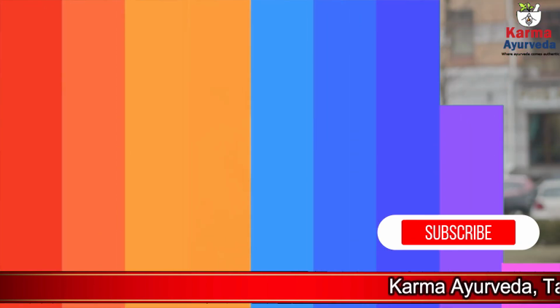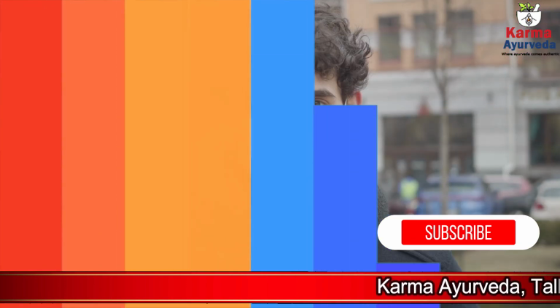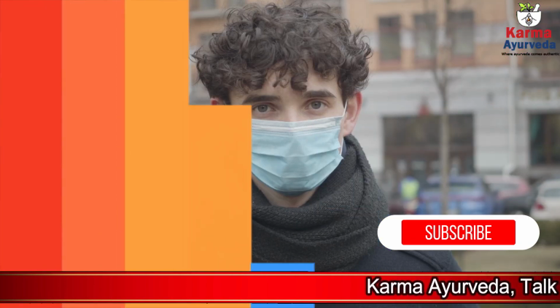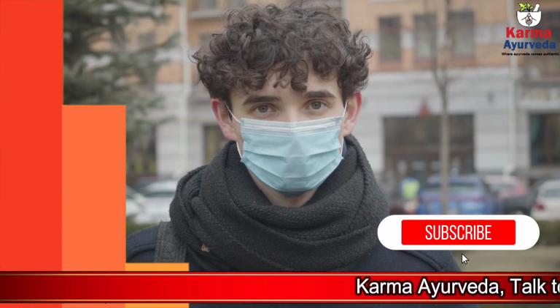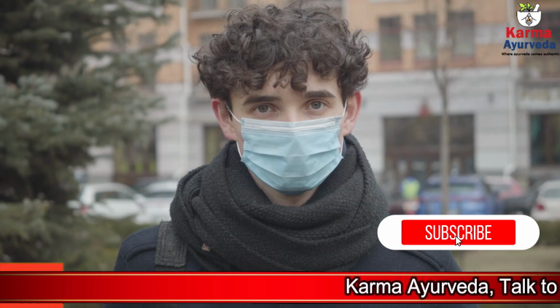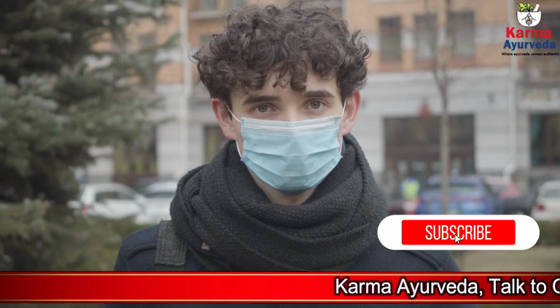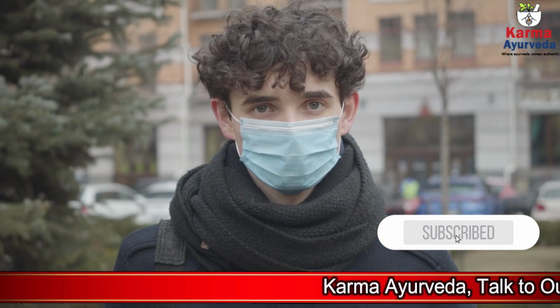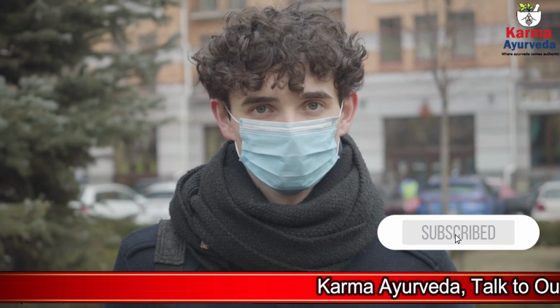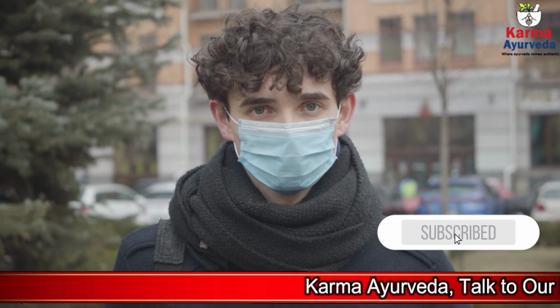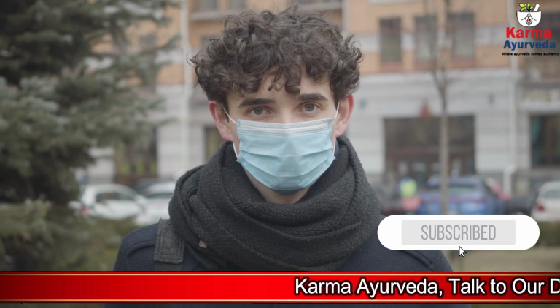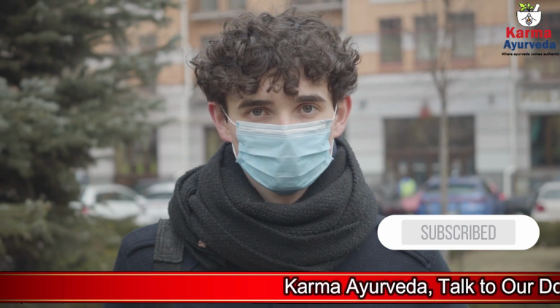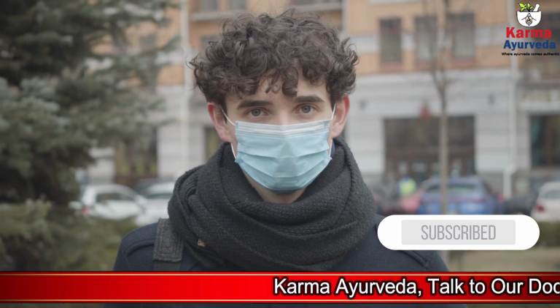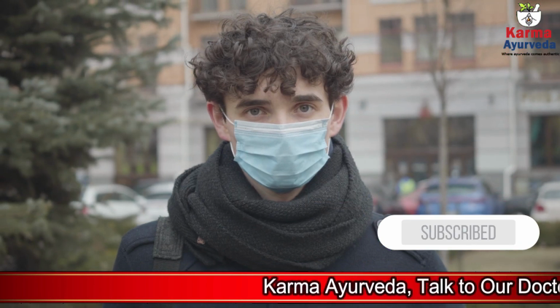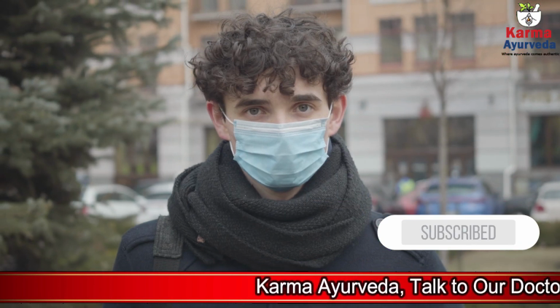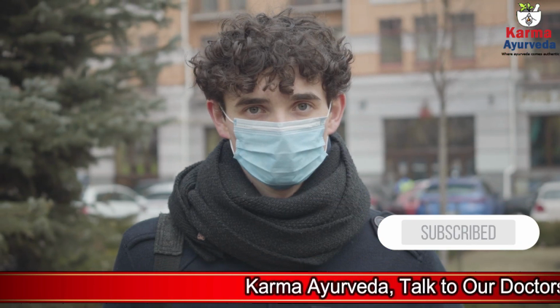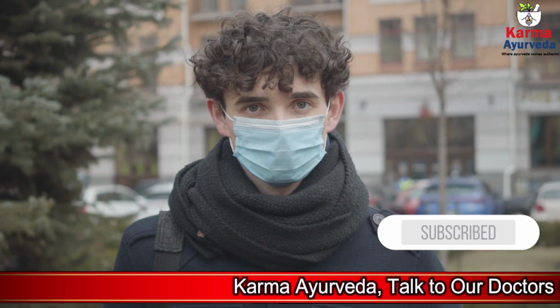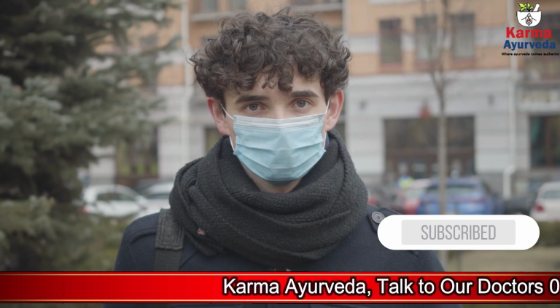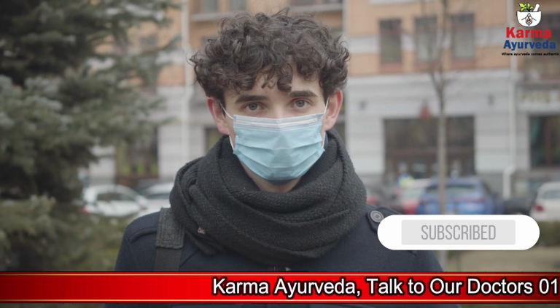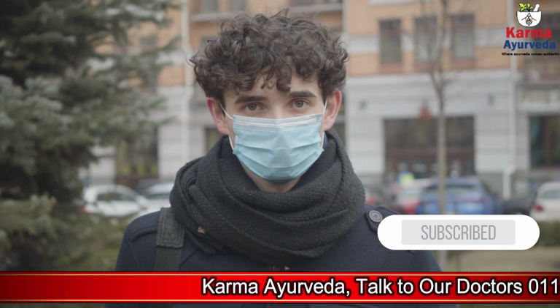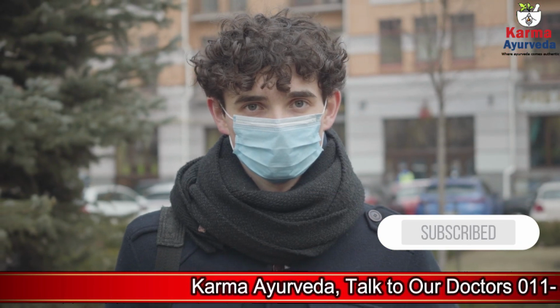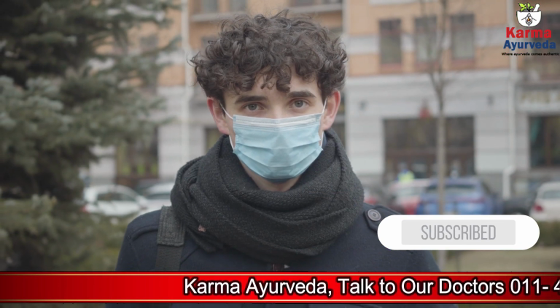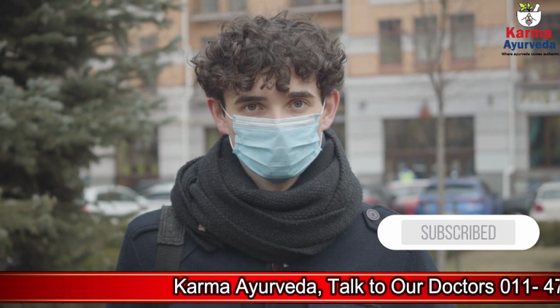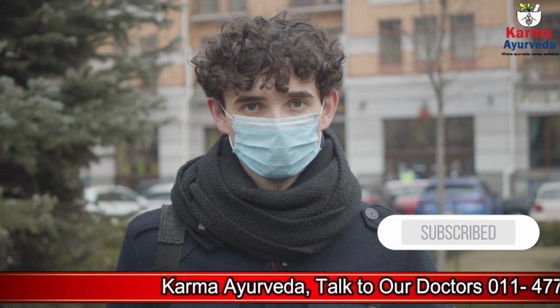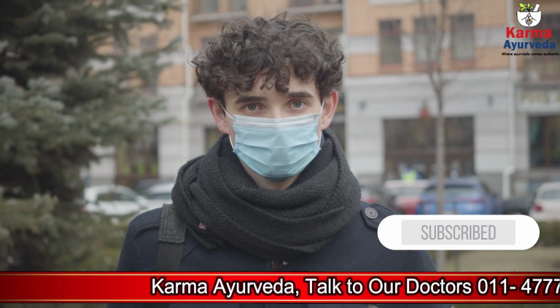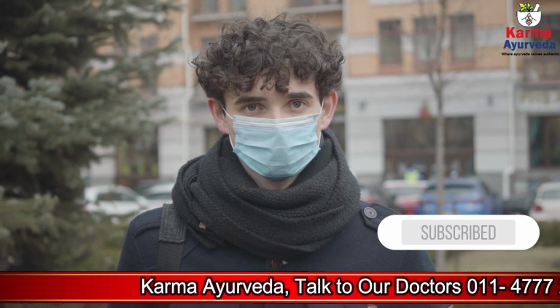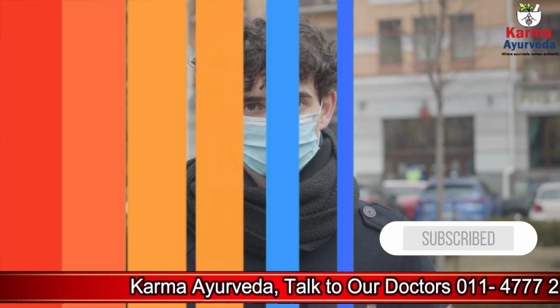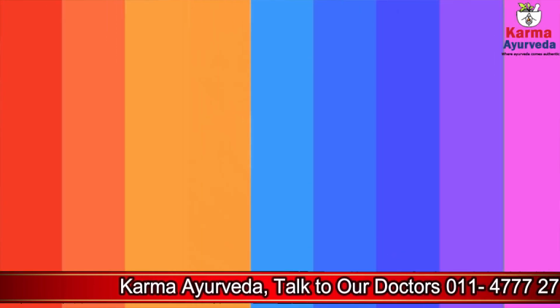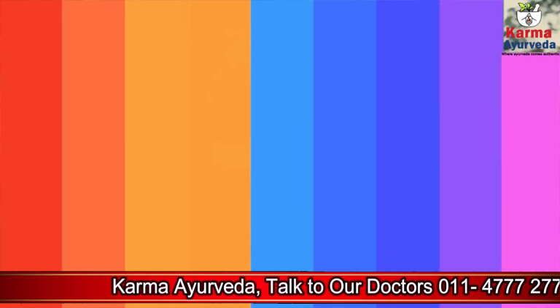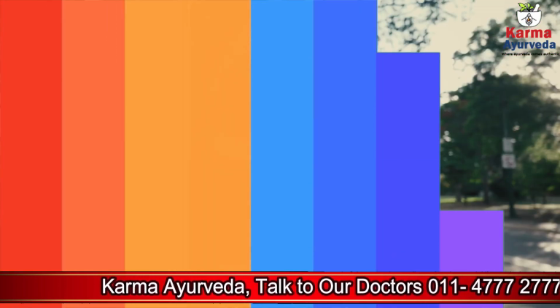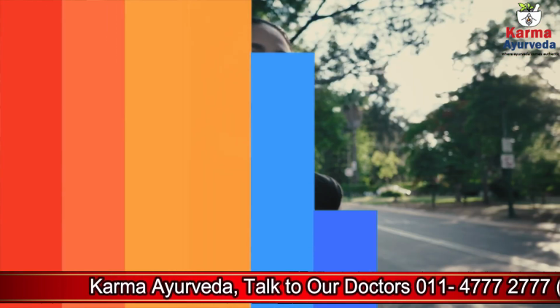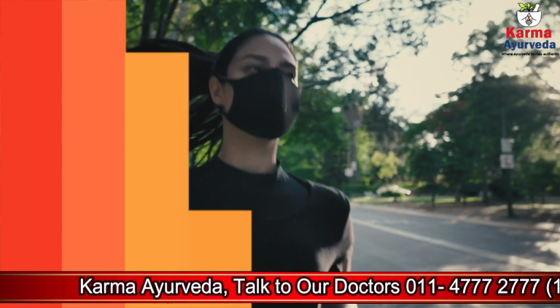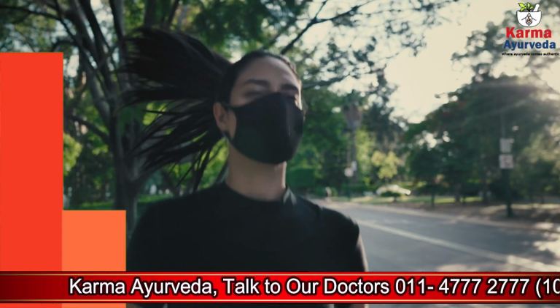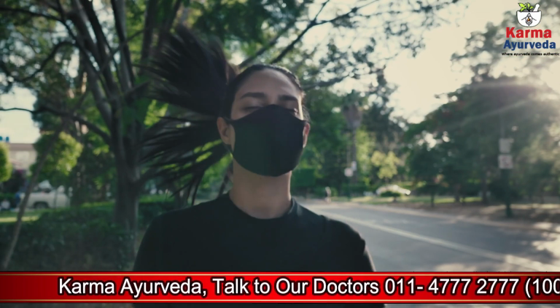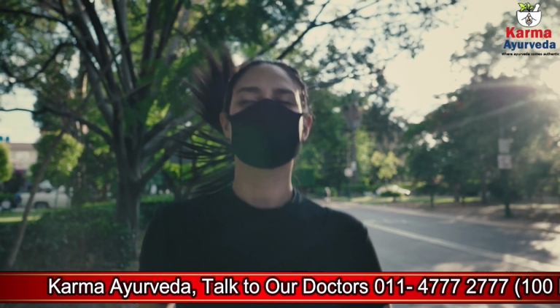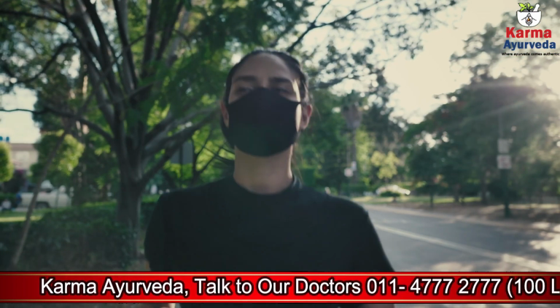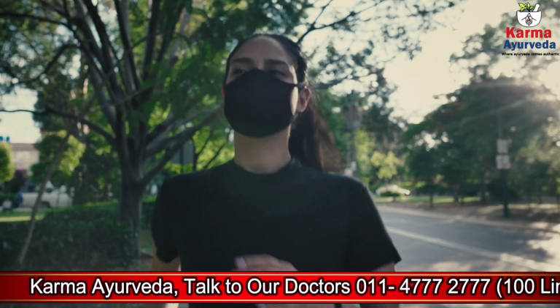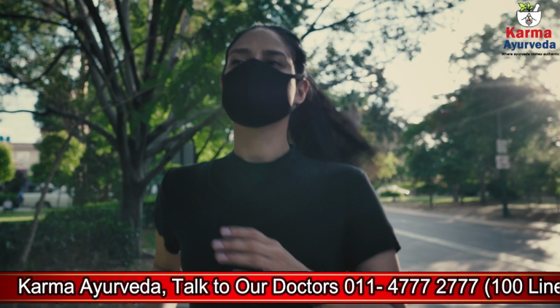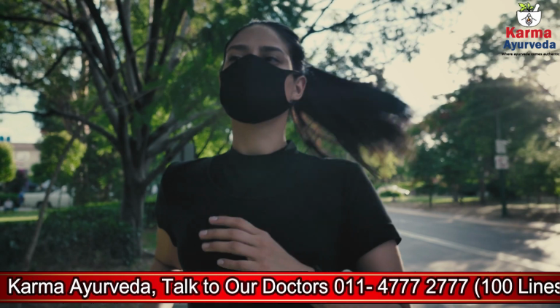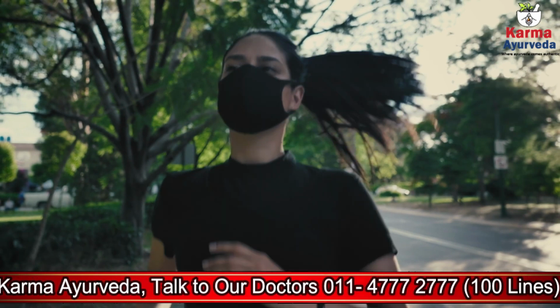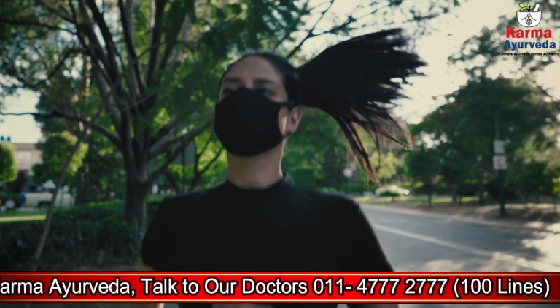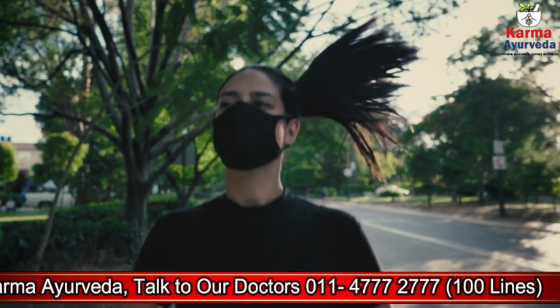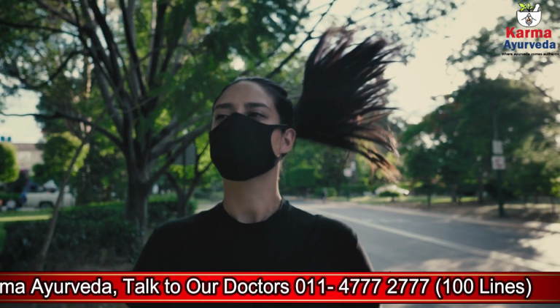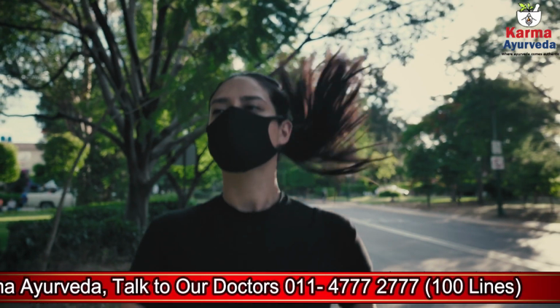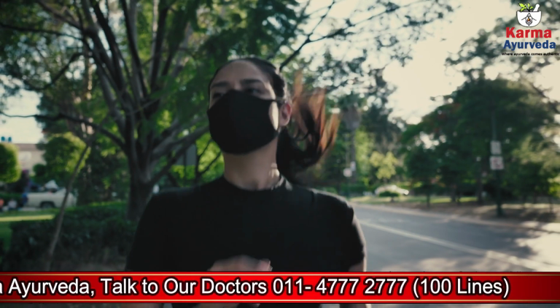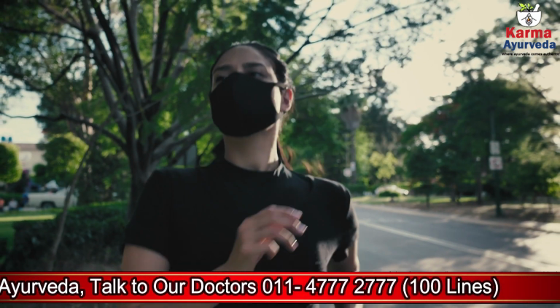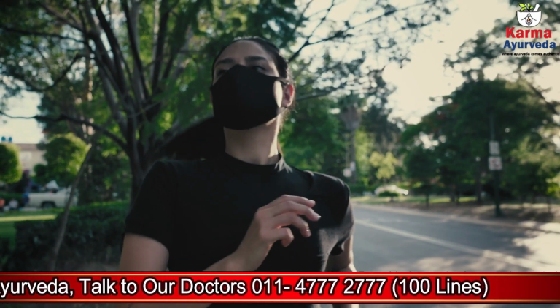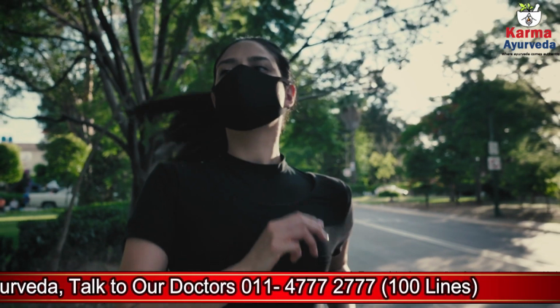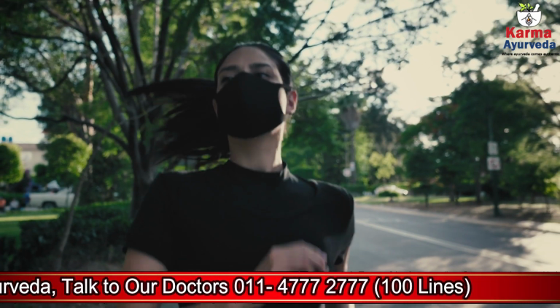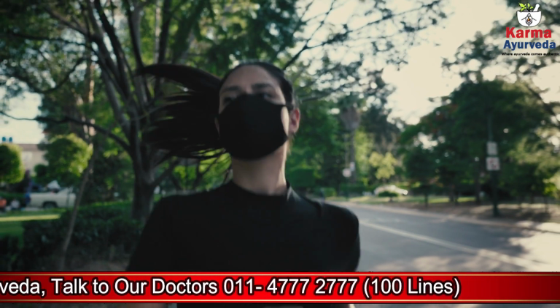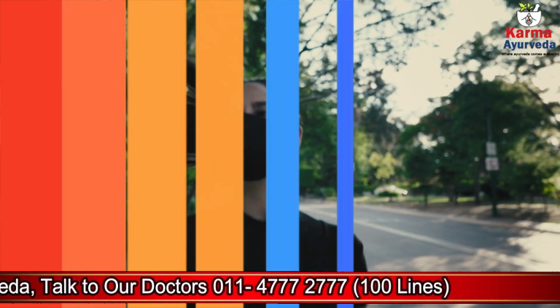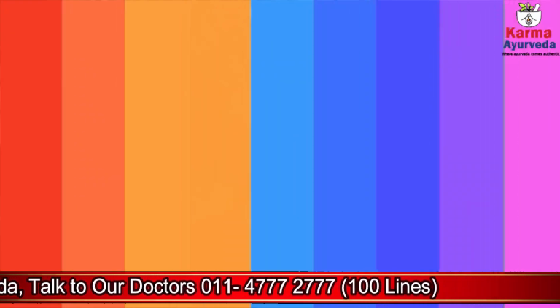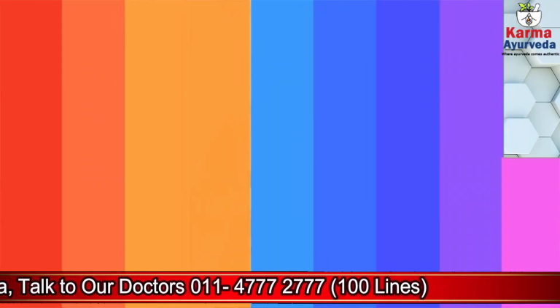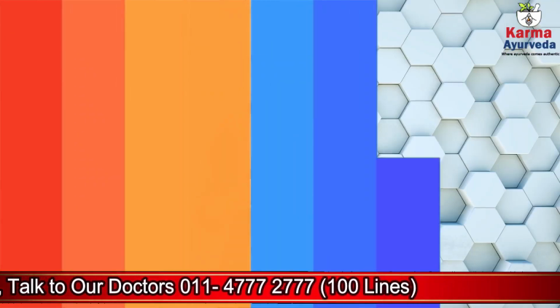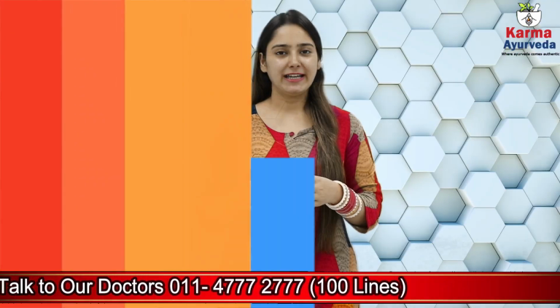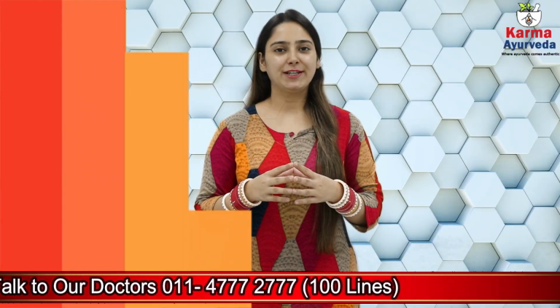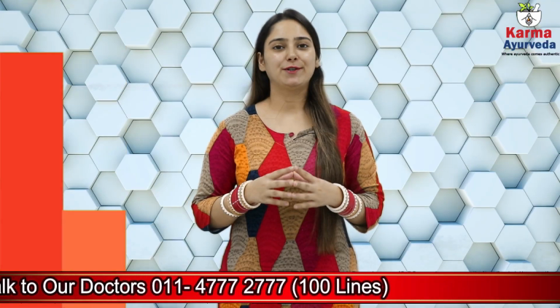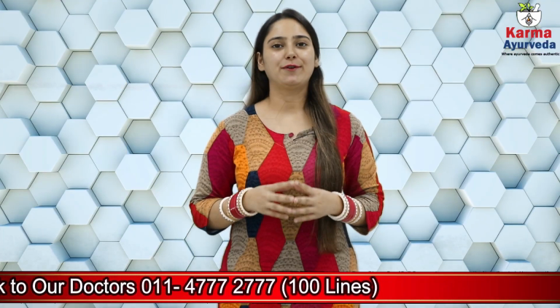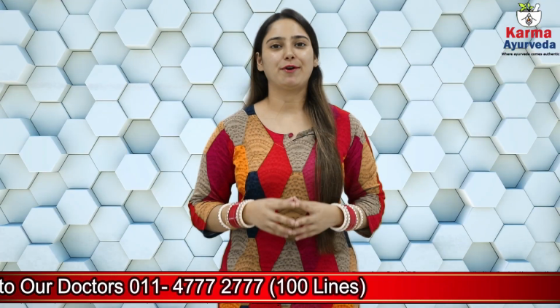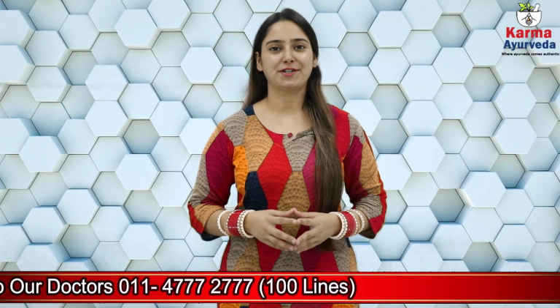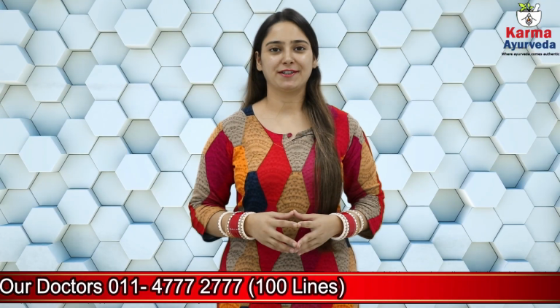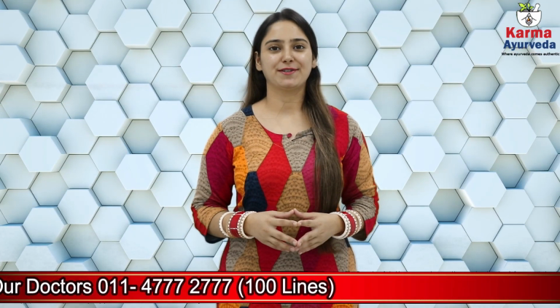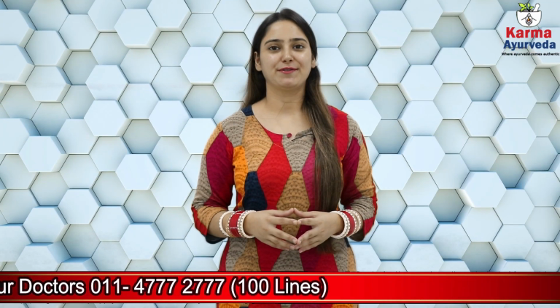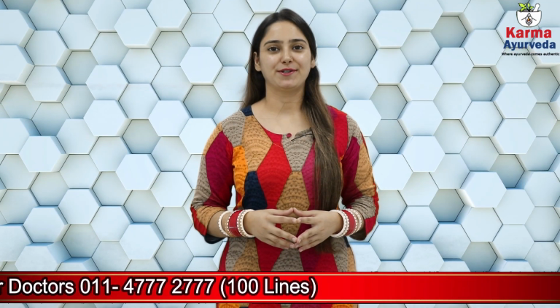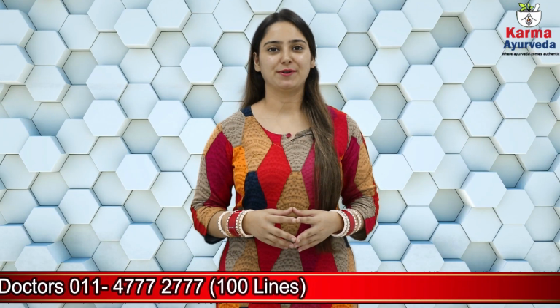We request you to wear a mask and use hand sanitizer if you are going out, because health is real wealth. Thank you for watching this video.